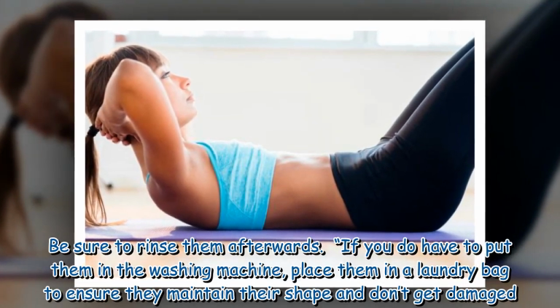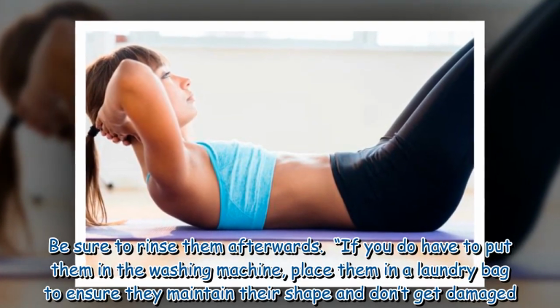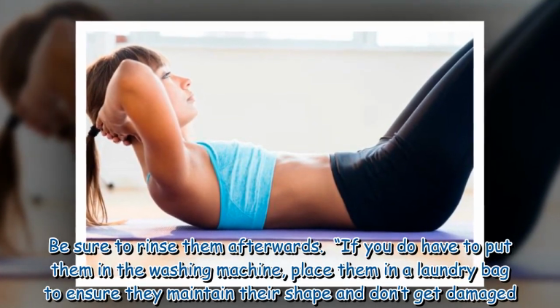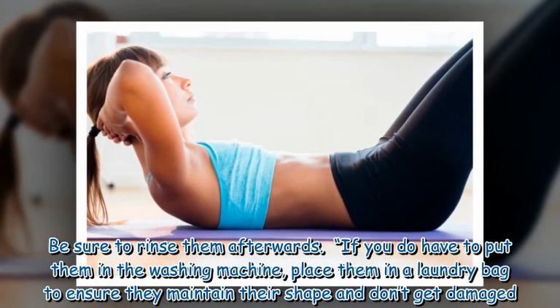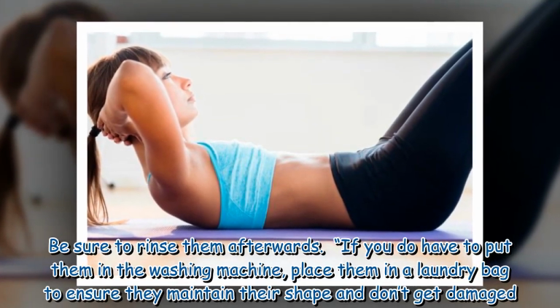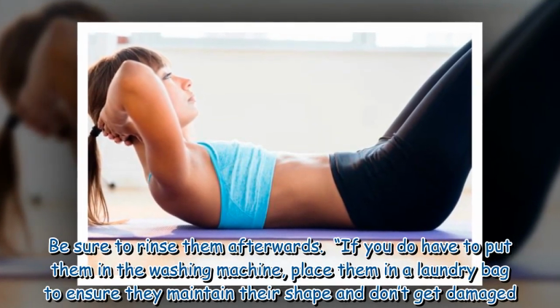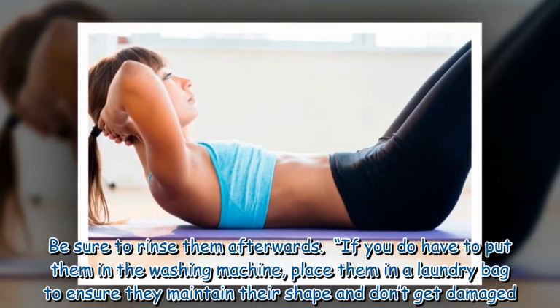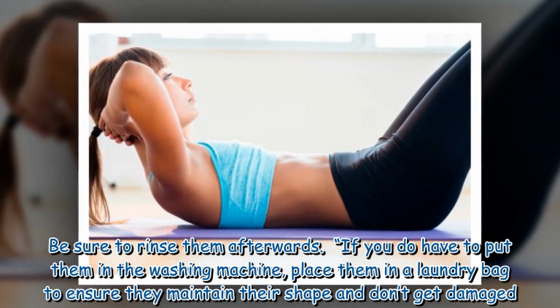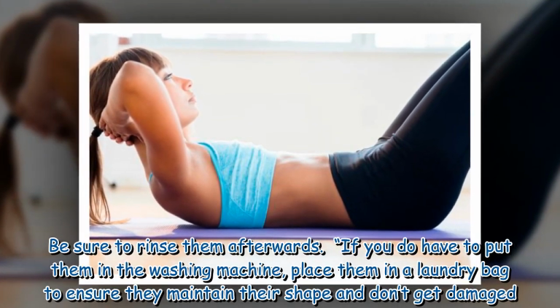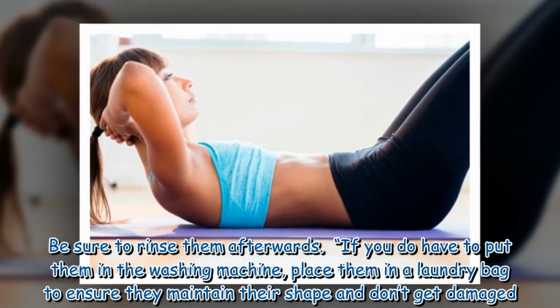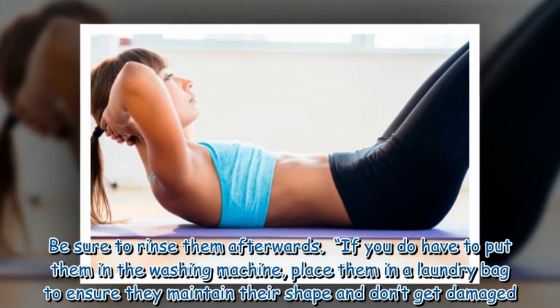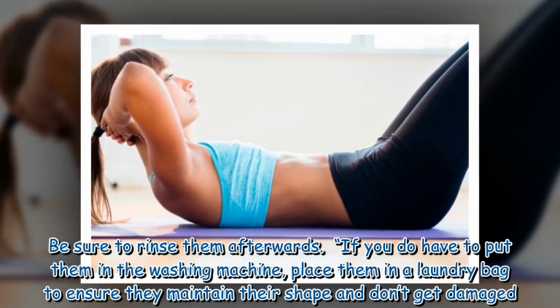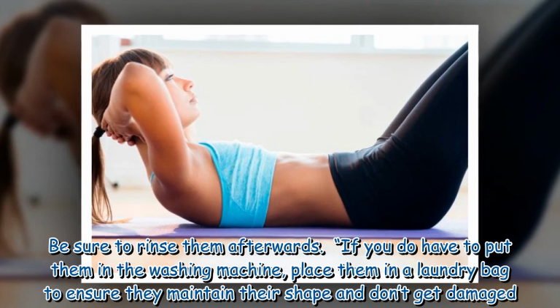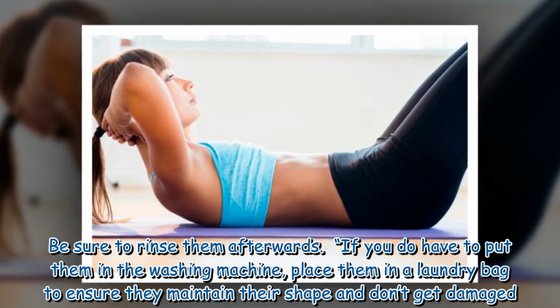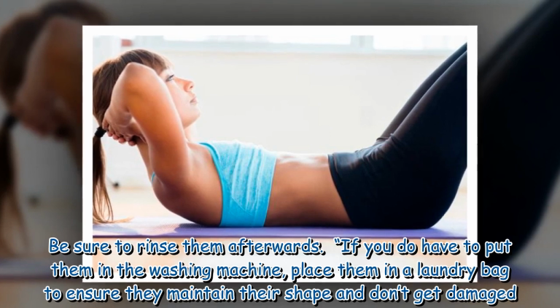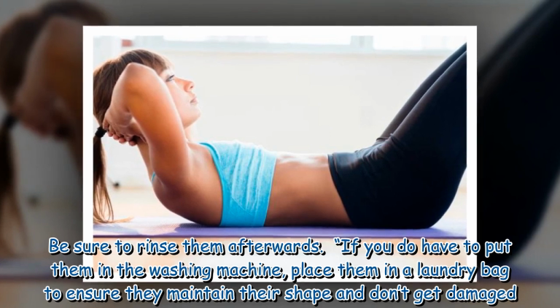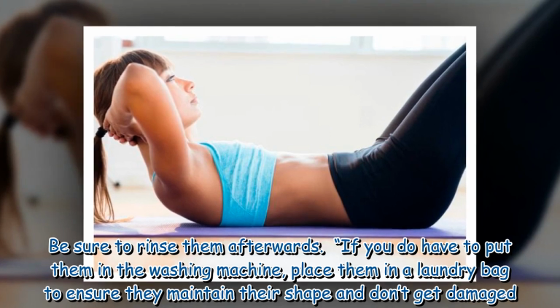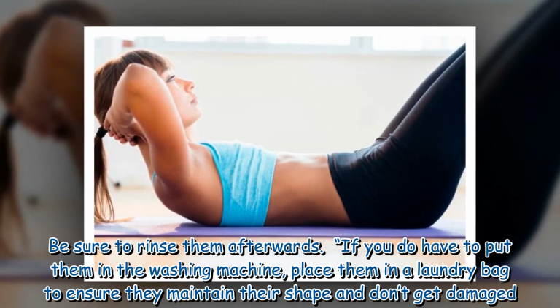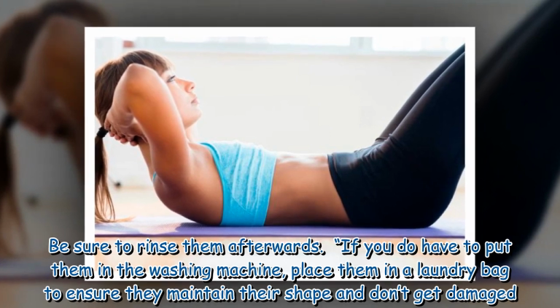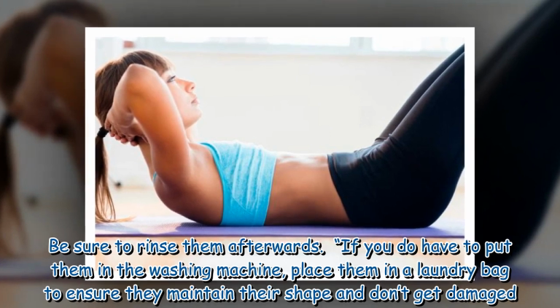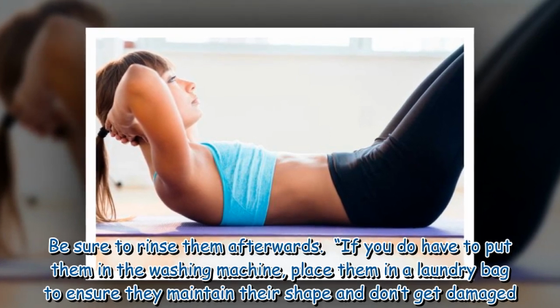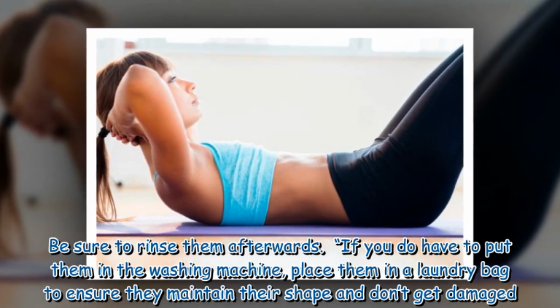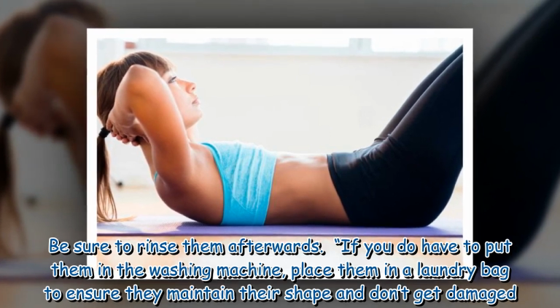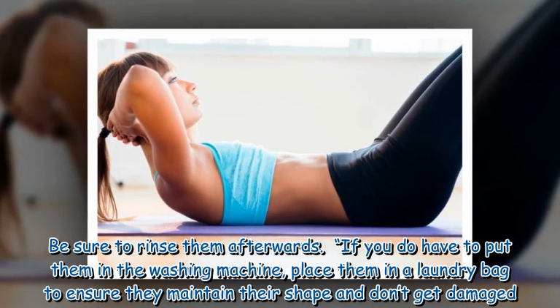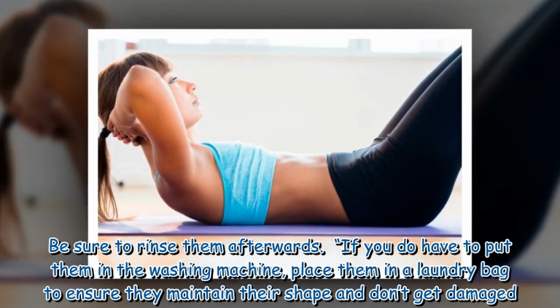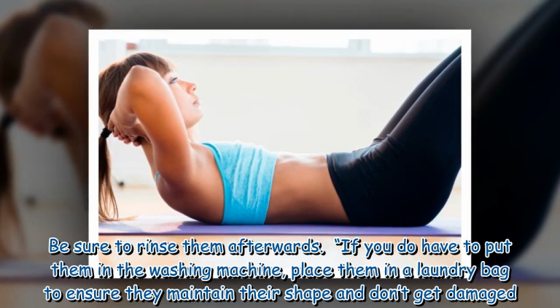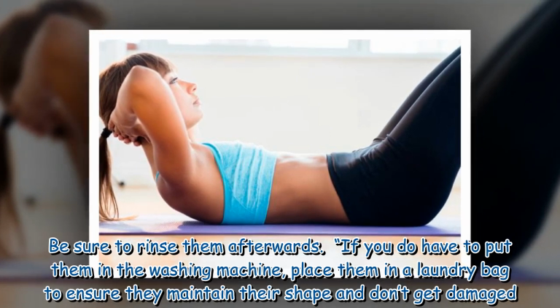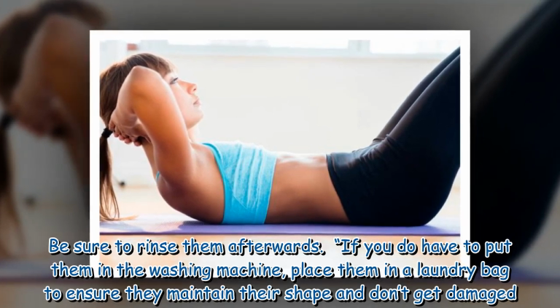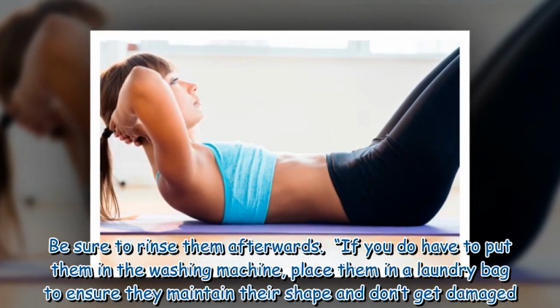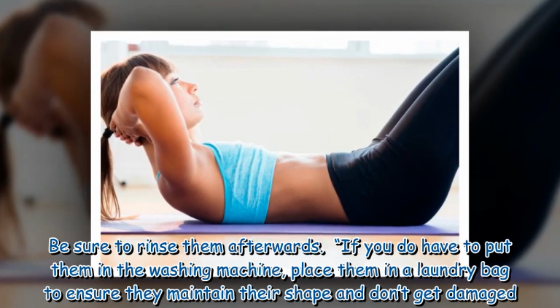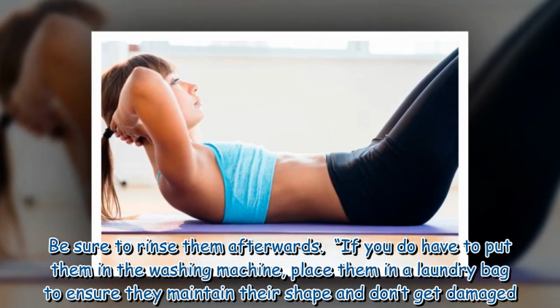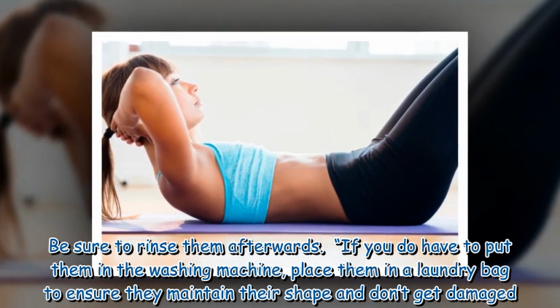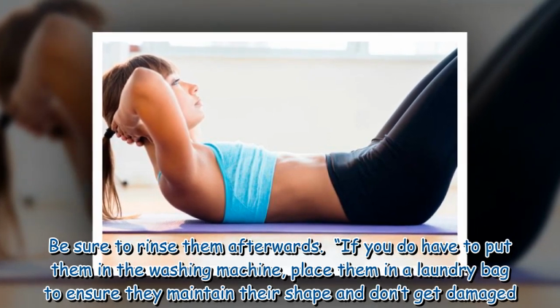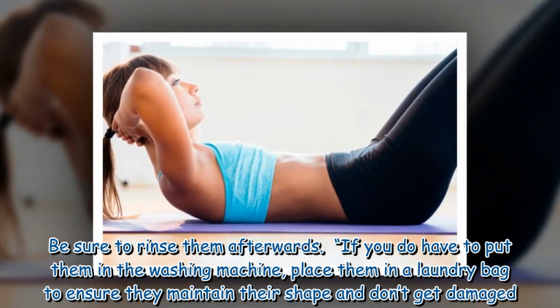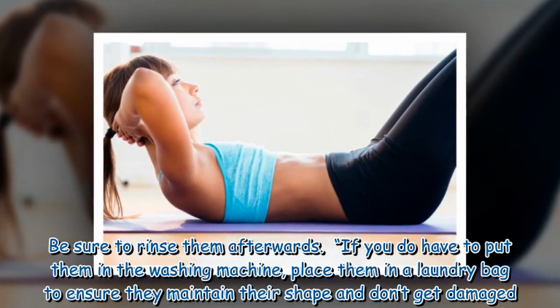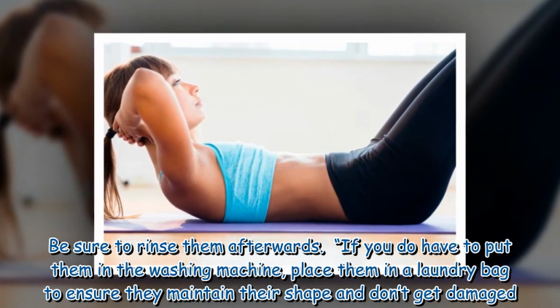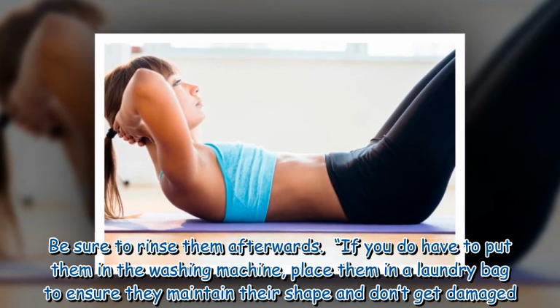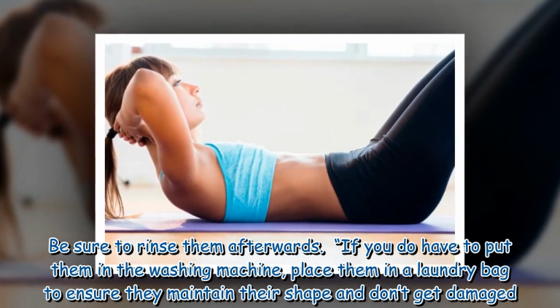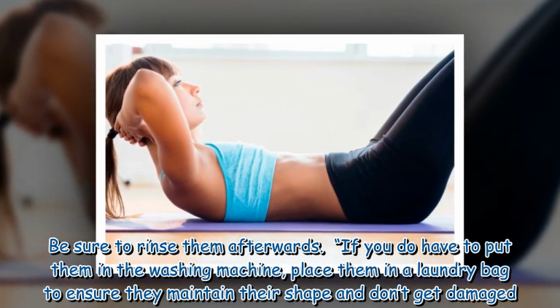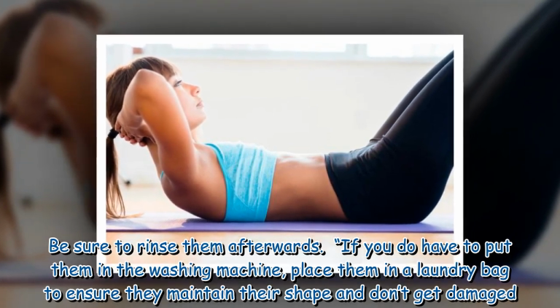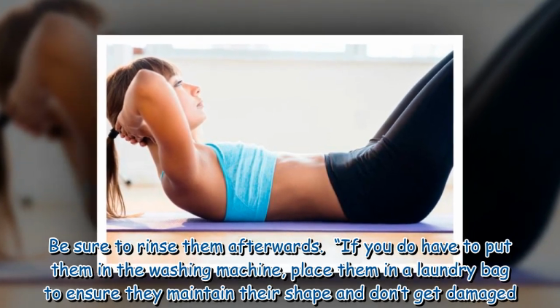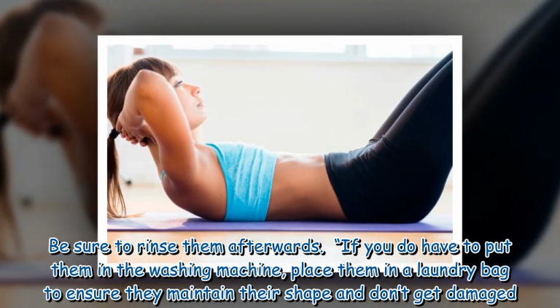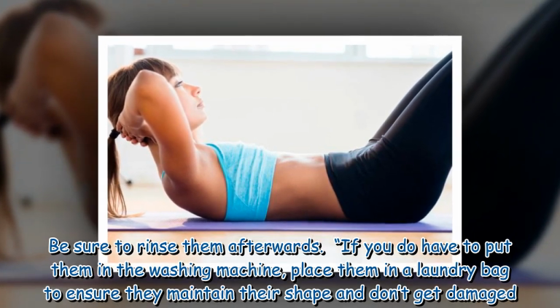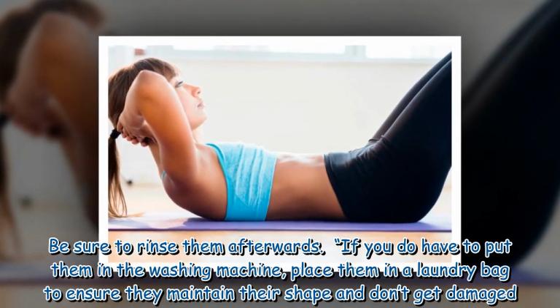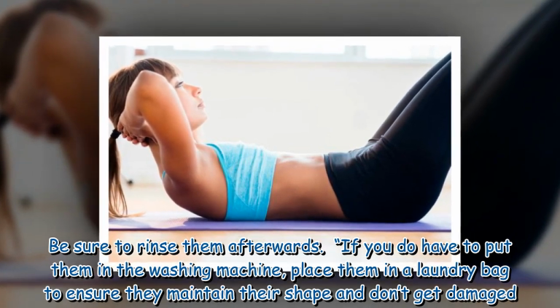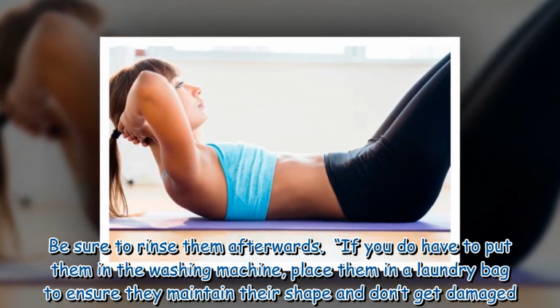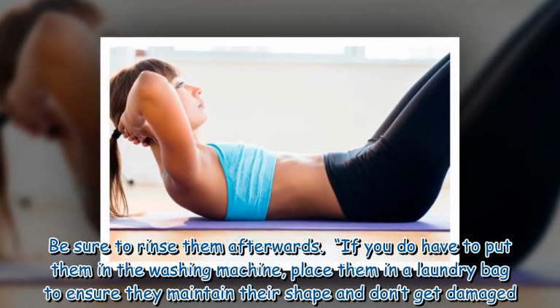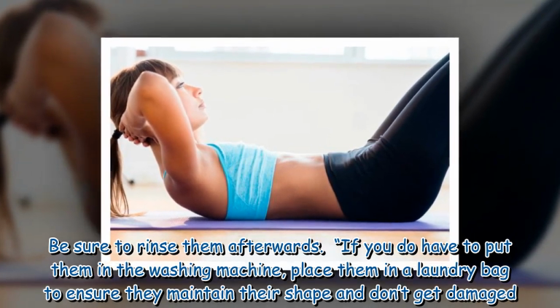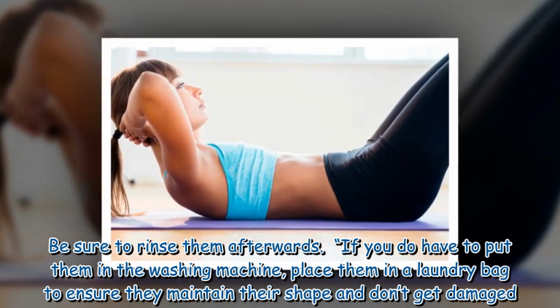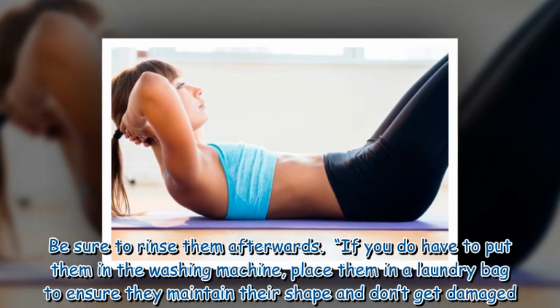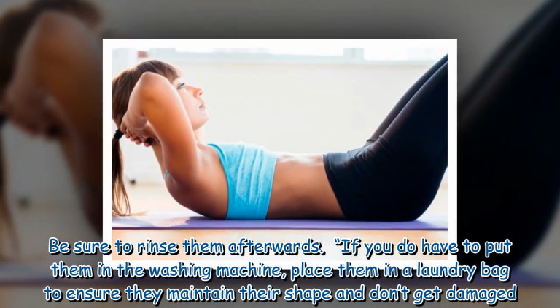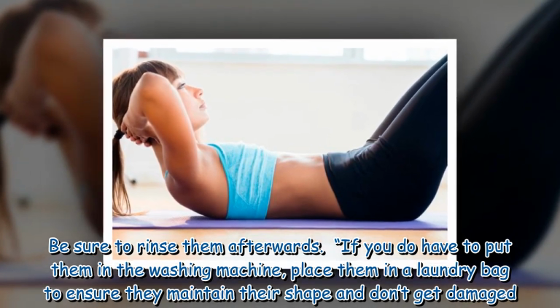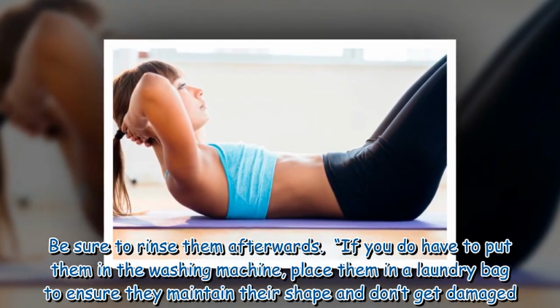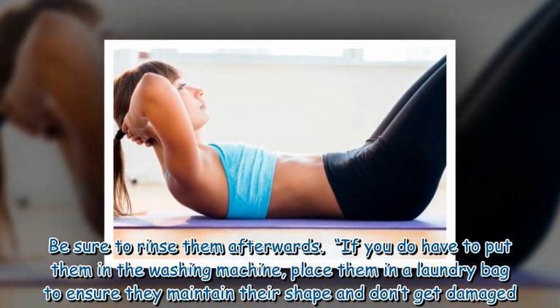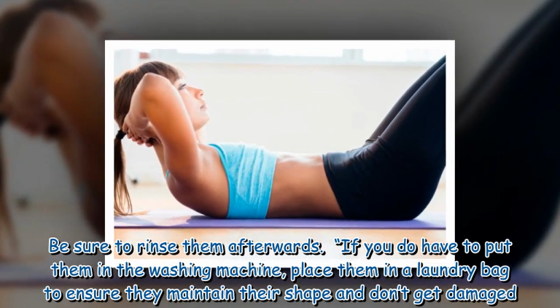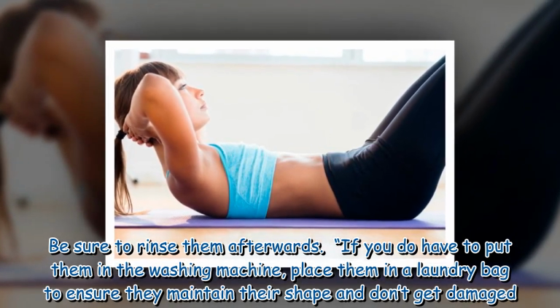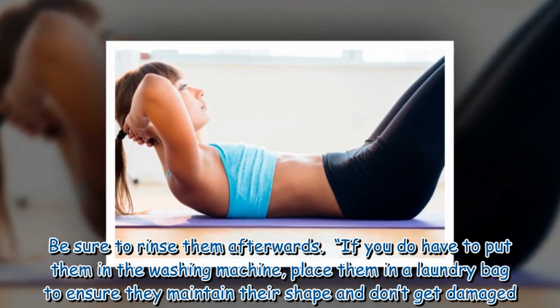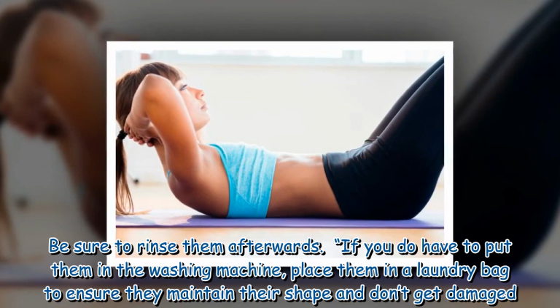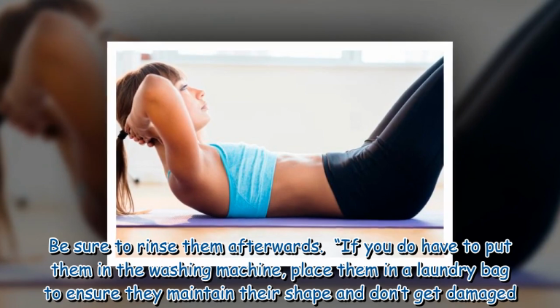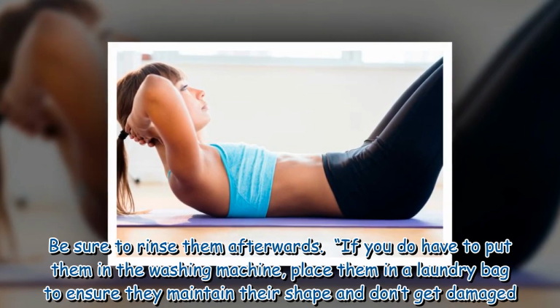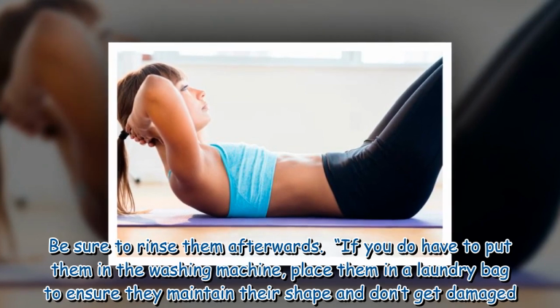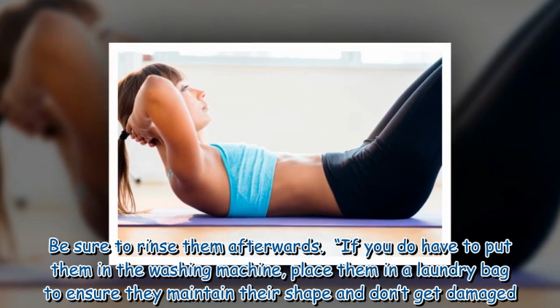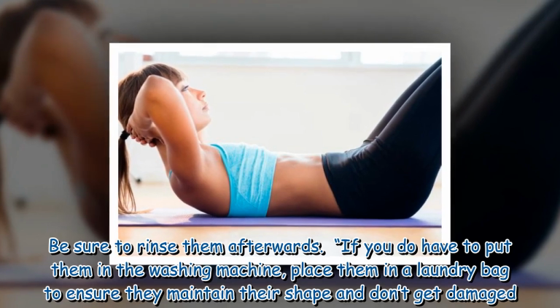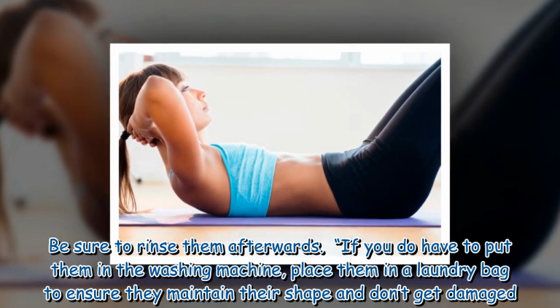If you do have to put them in the washing machine, place them in a laundry bag to ensure they maintain their shape and don't get damaged.